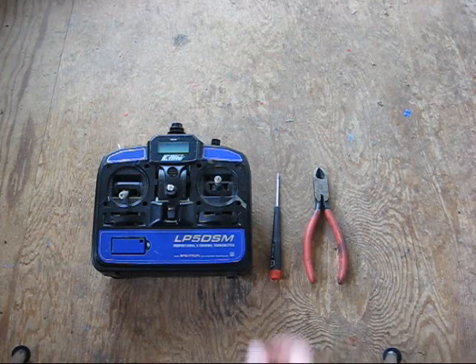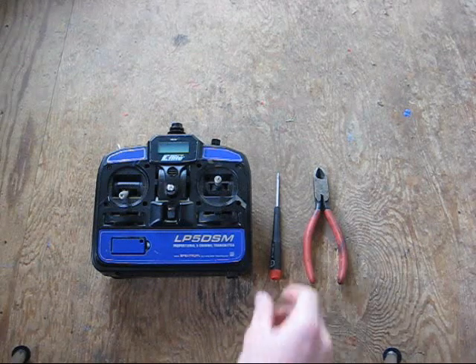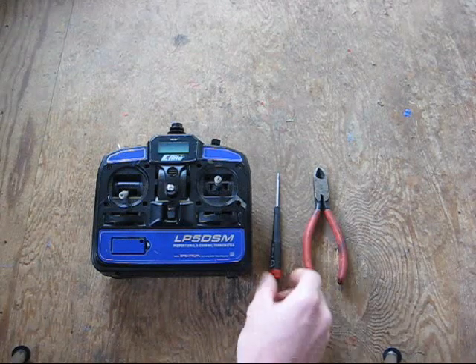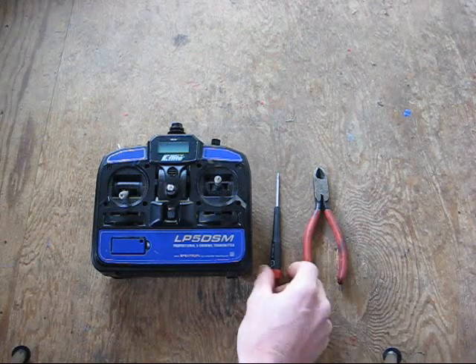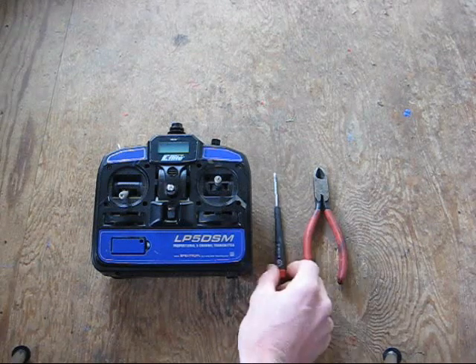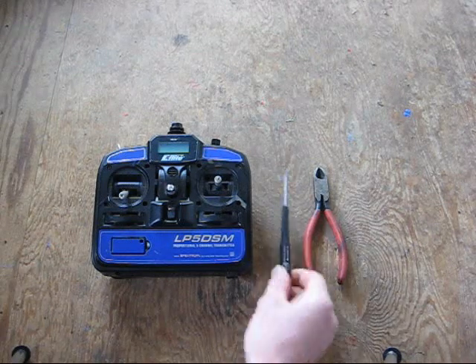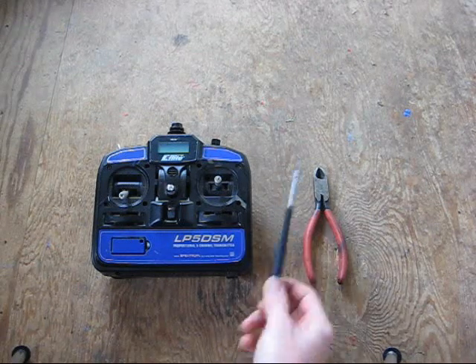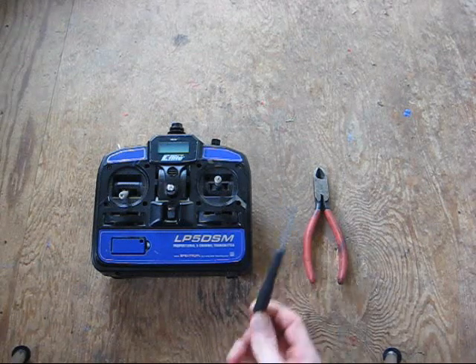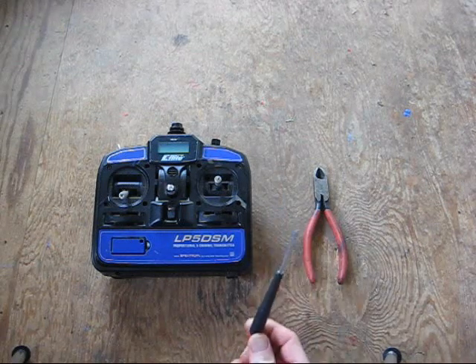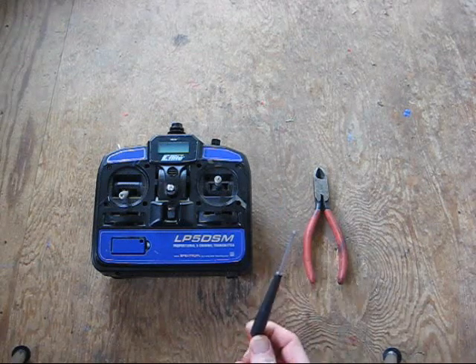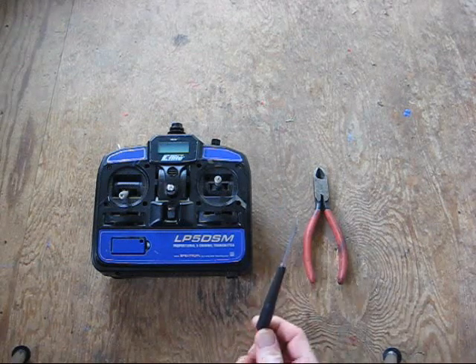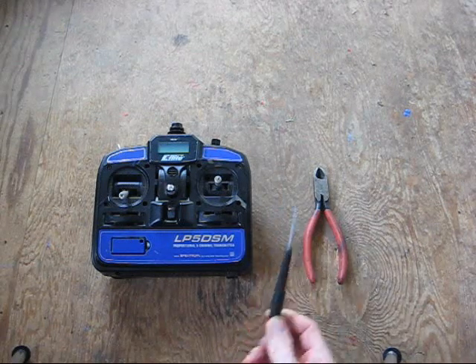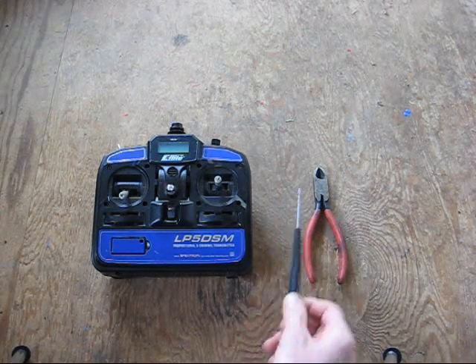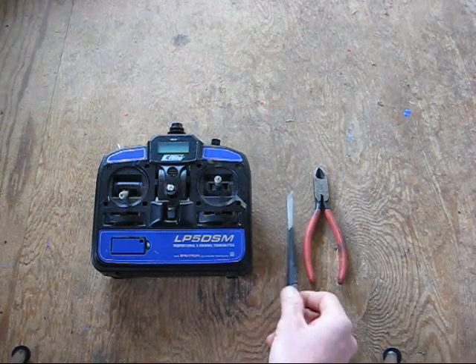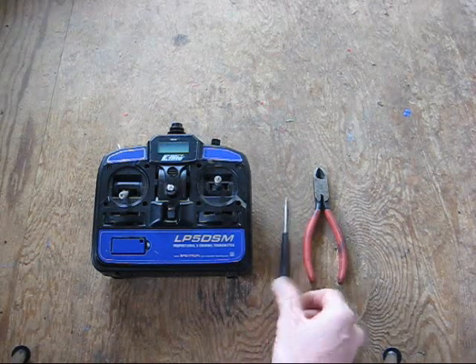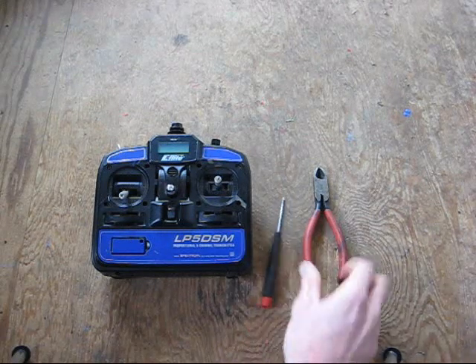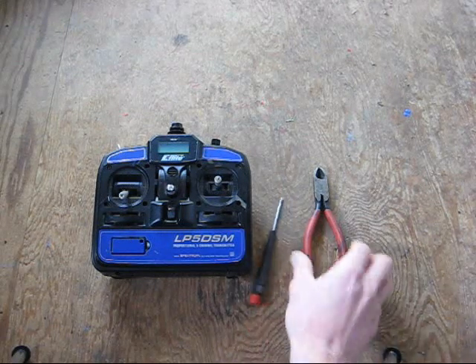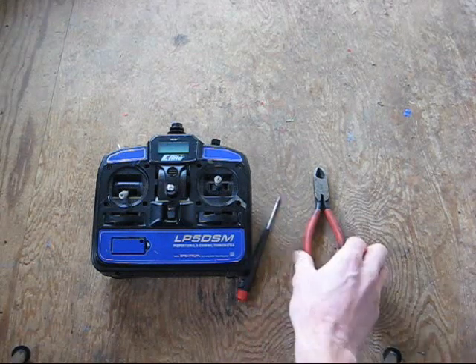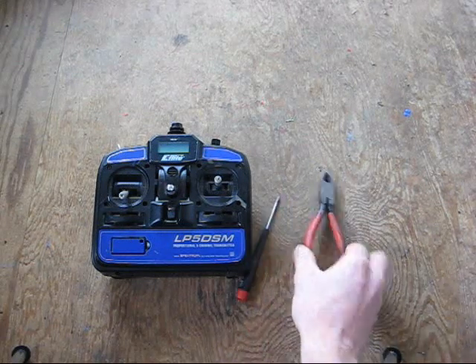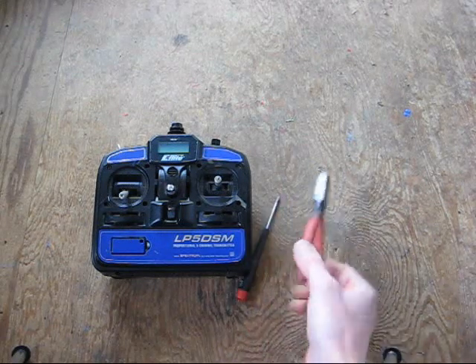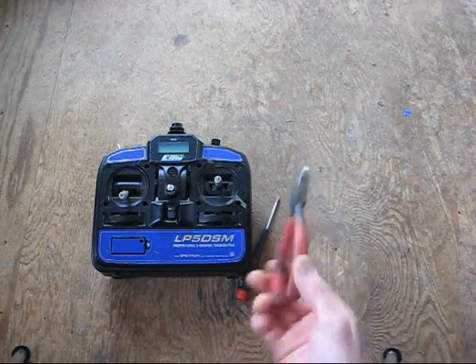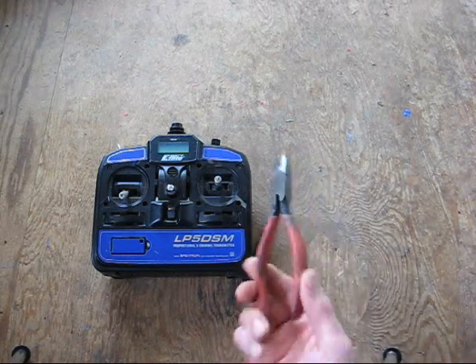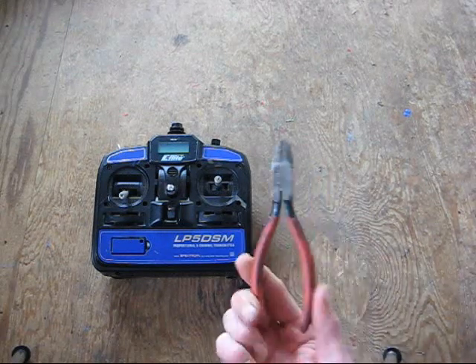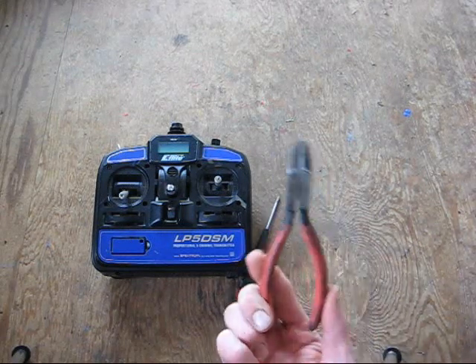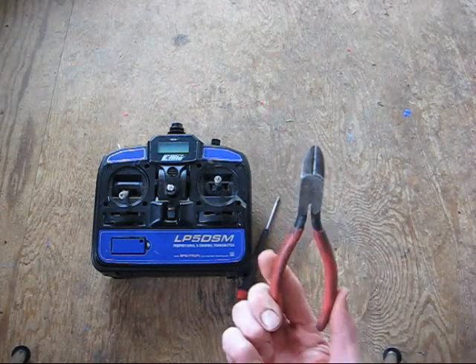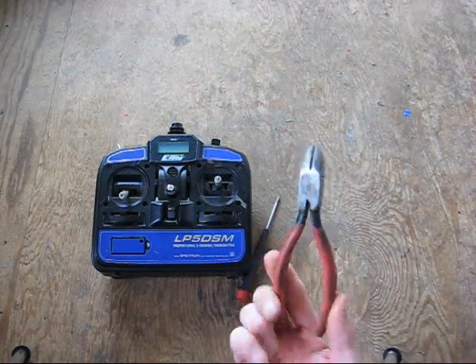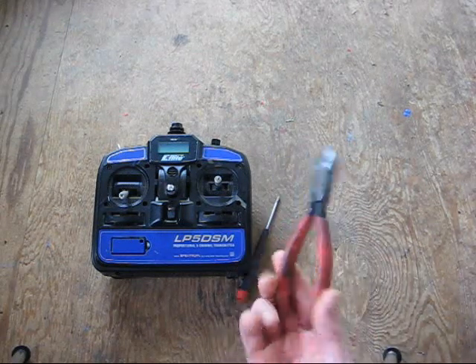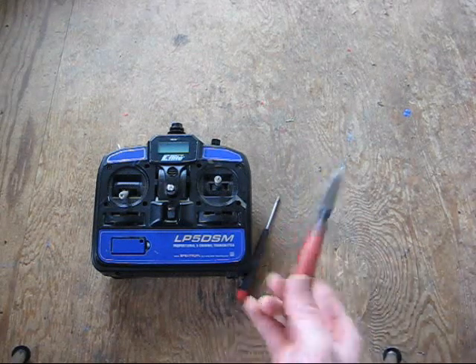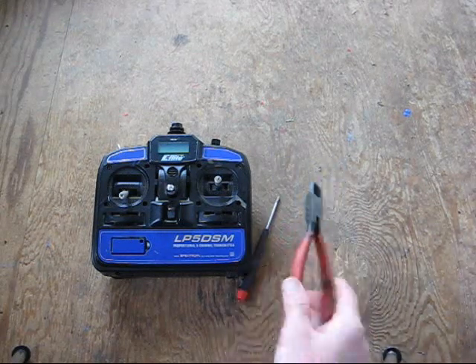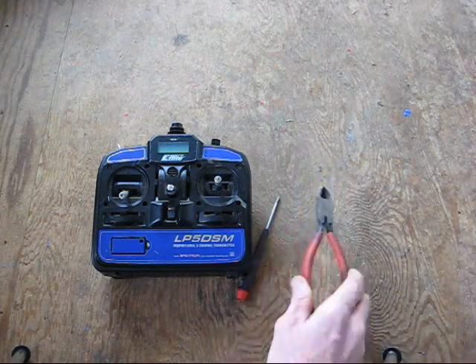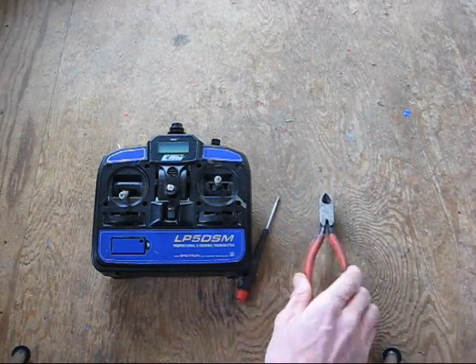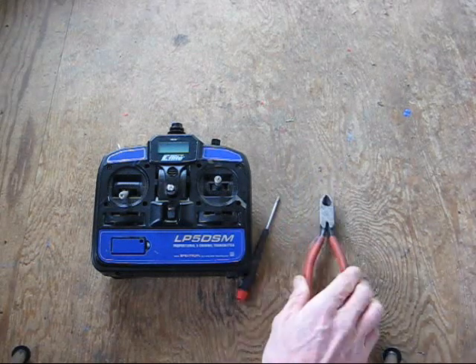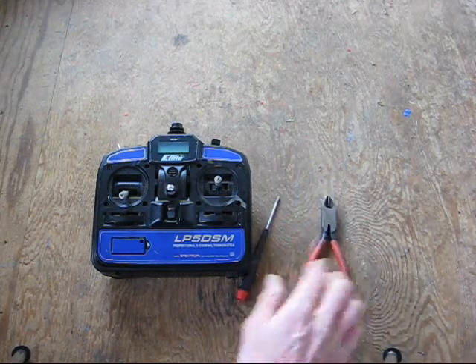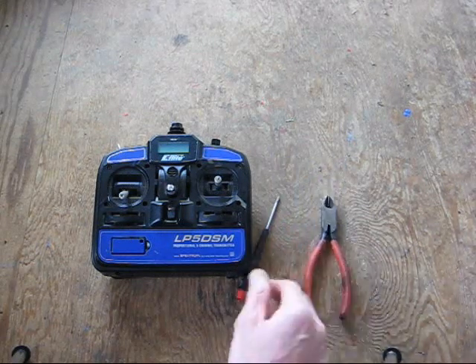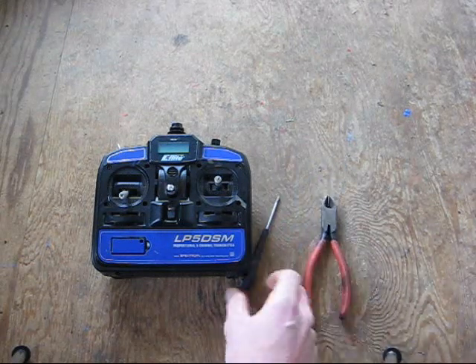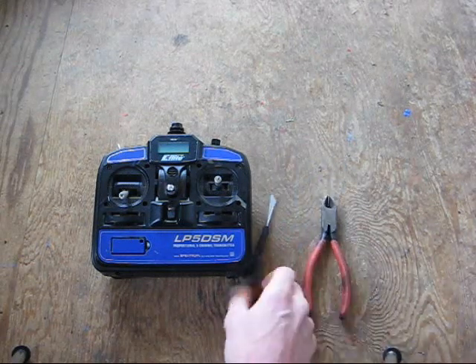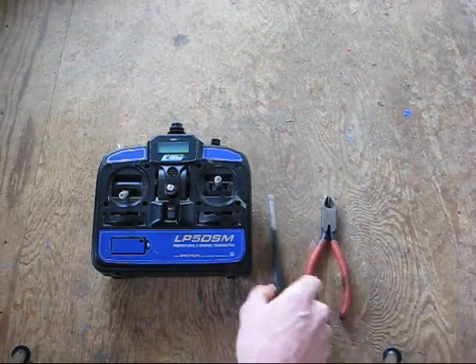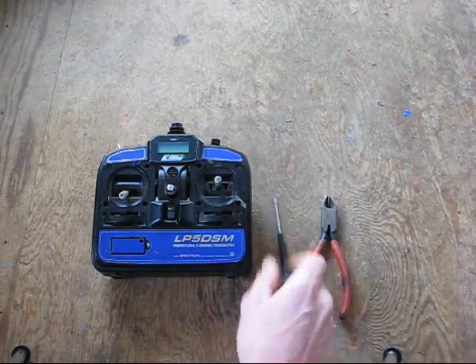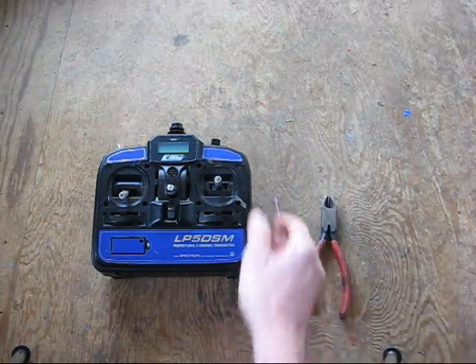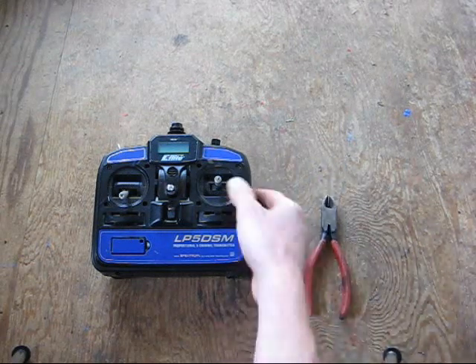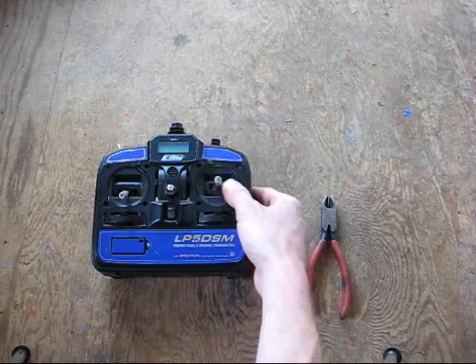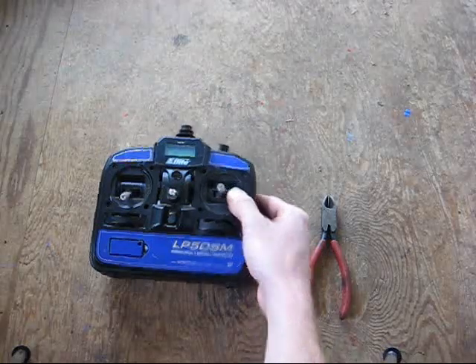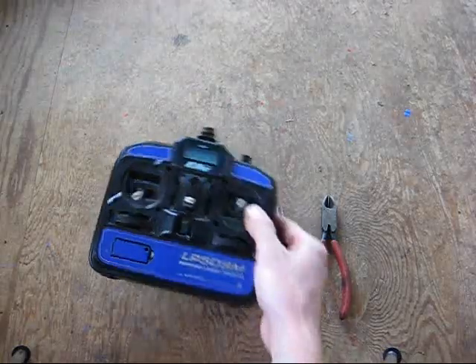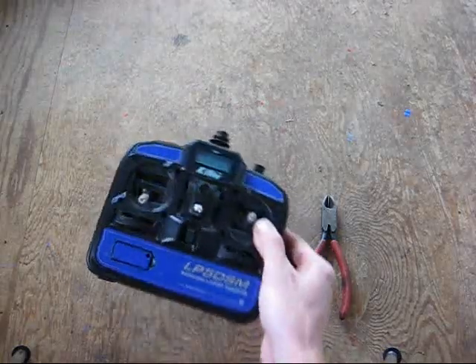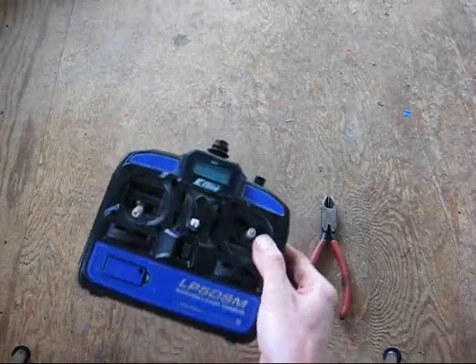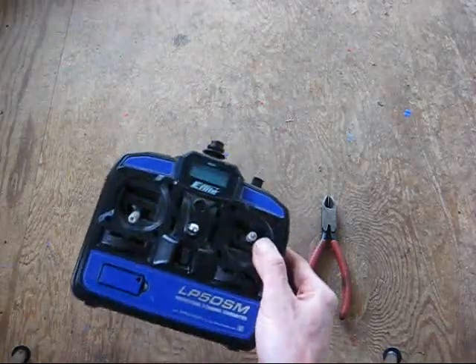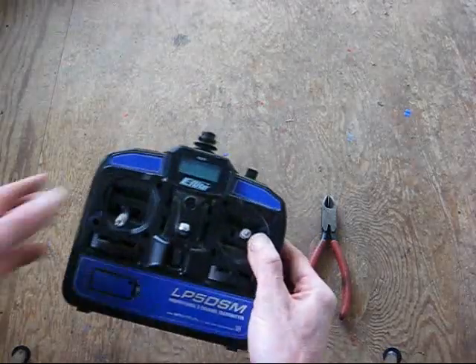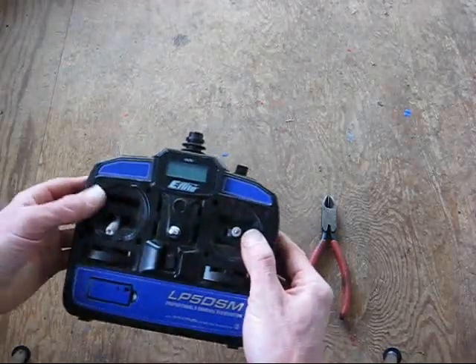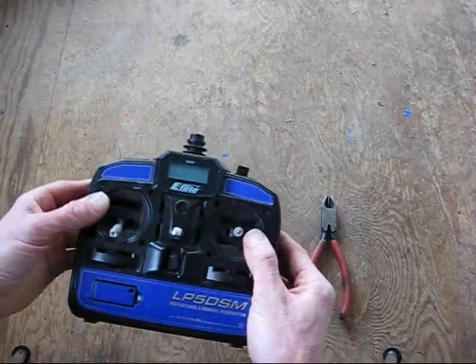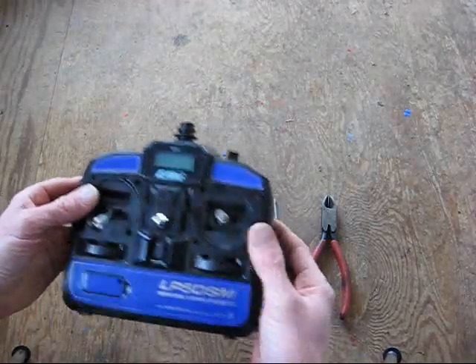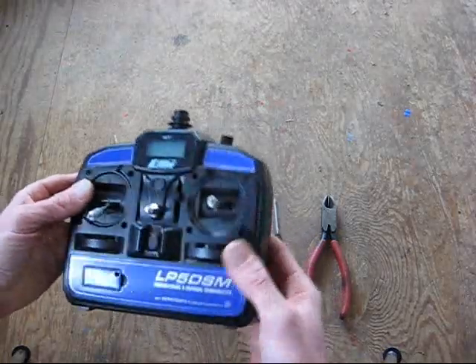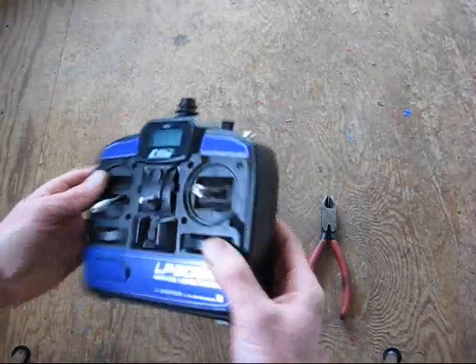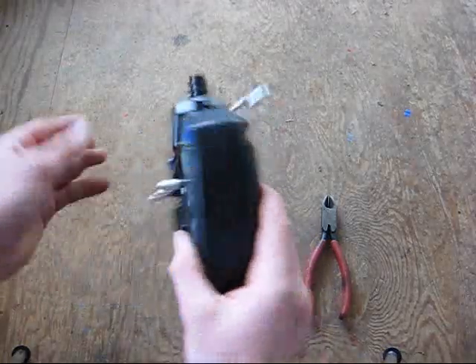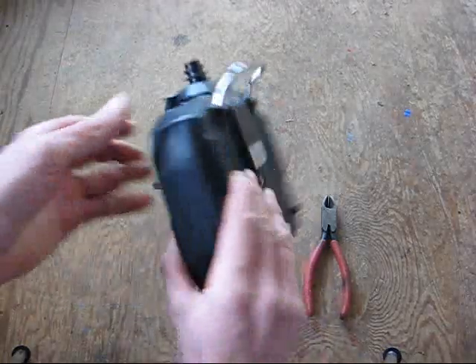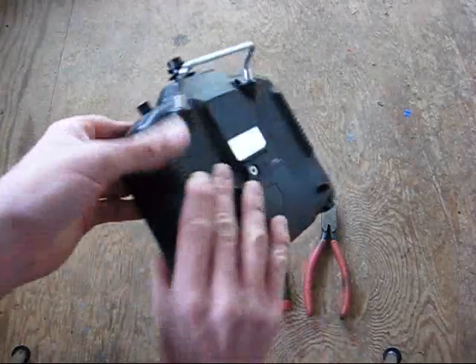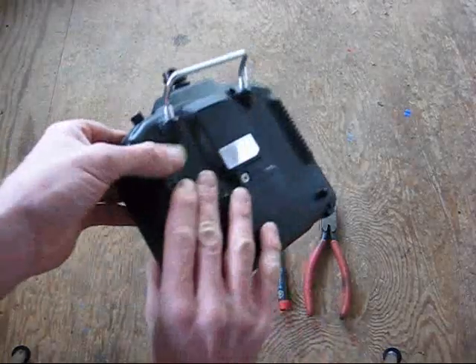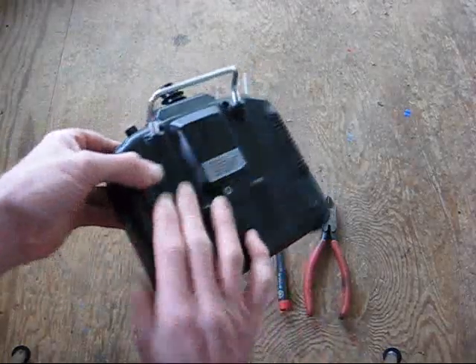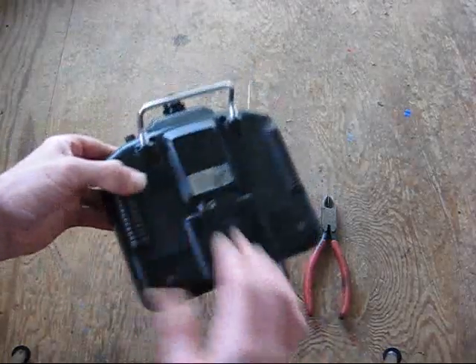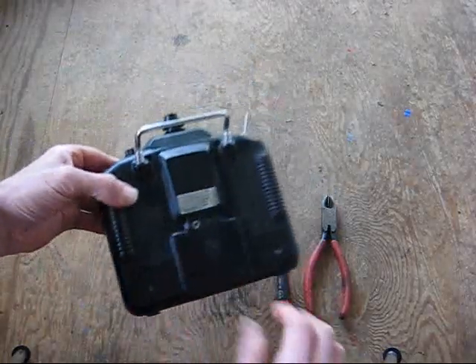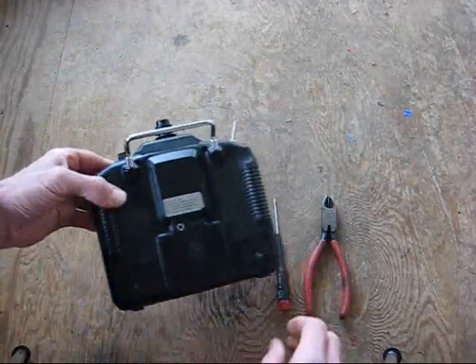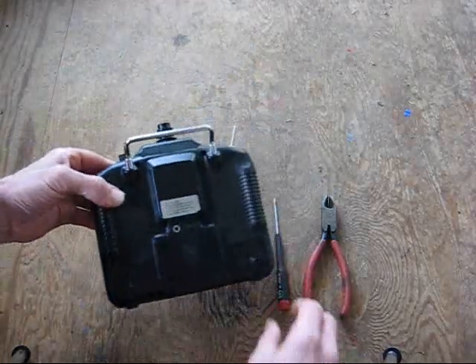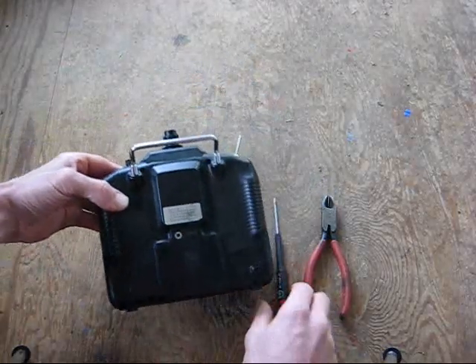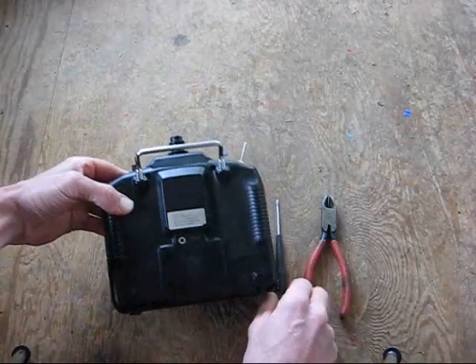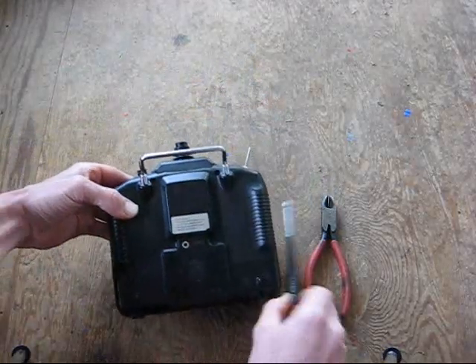You're going to need a Phillips screwdriver and a pair of wire cutters. Here we go — I'm going to flip it over to the back.